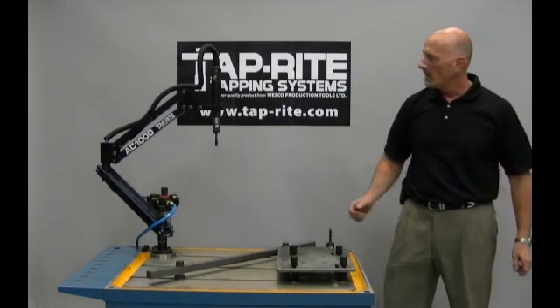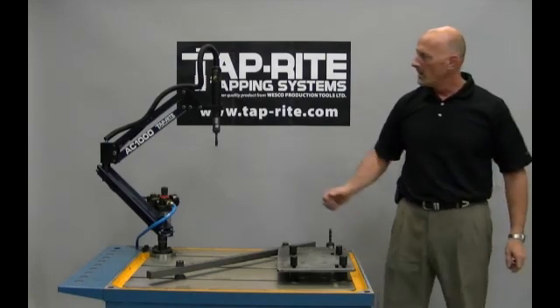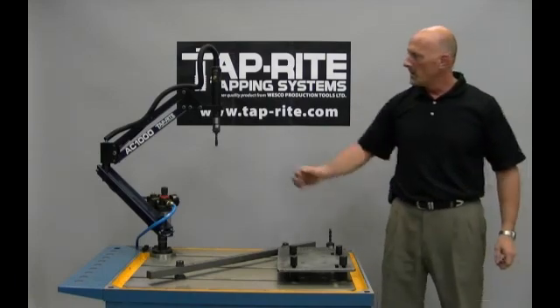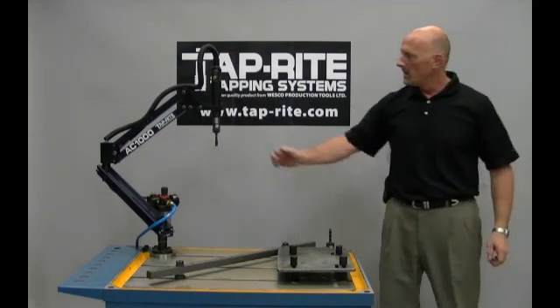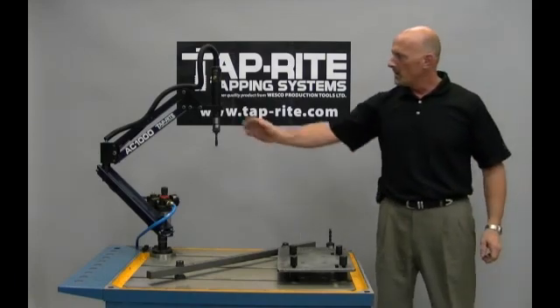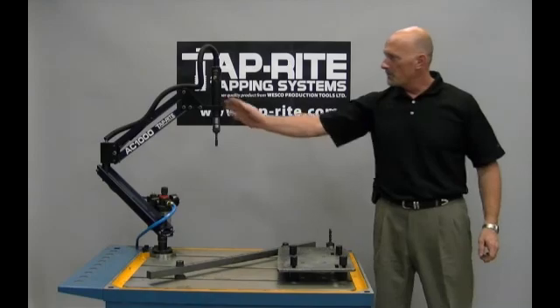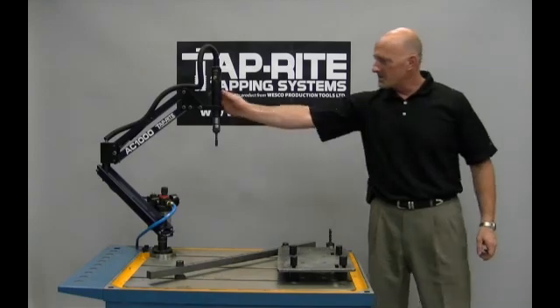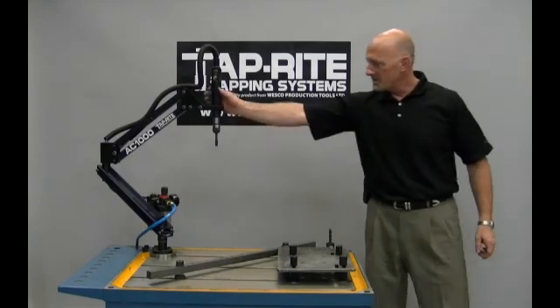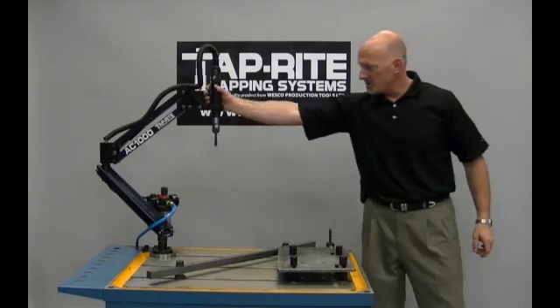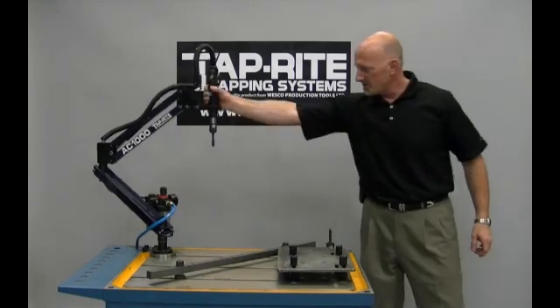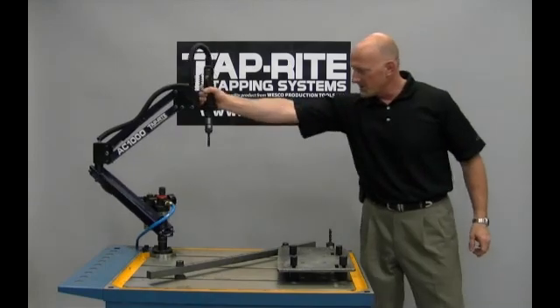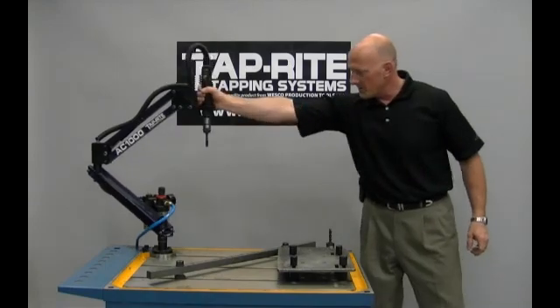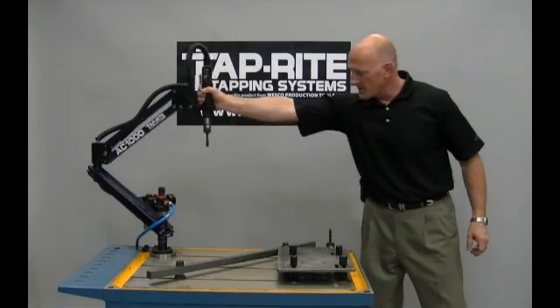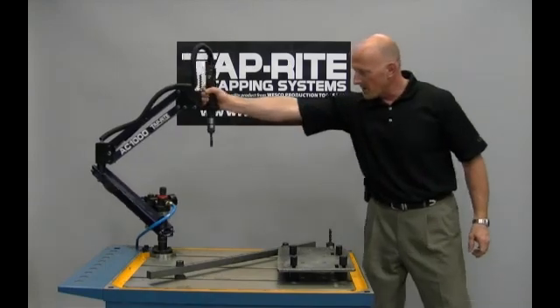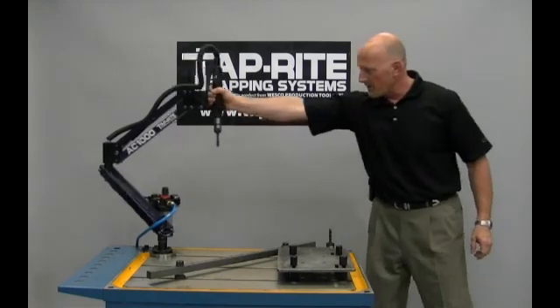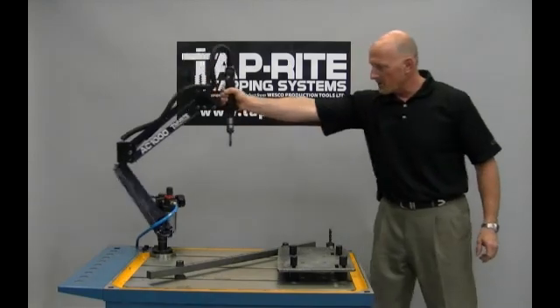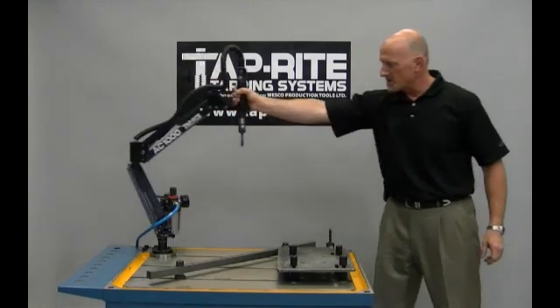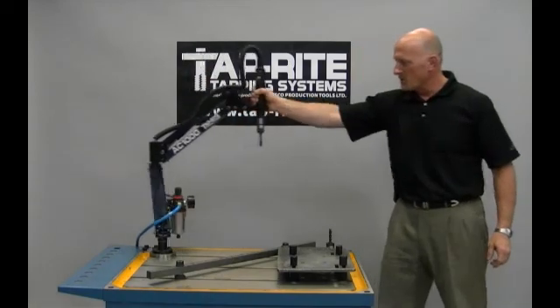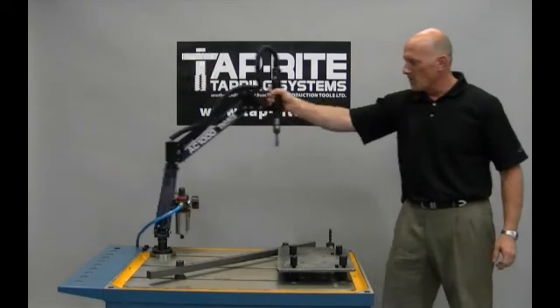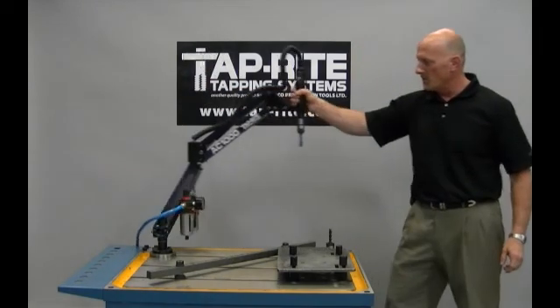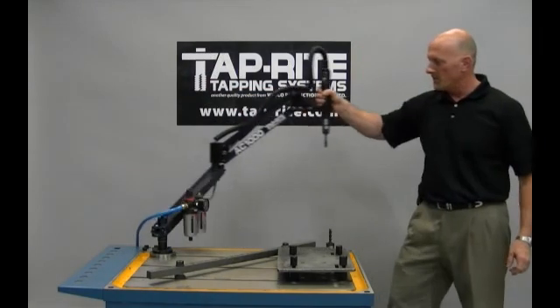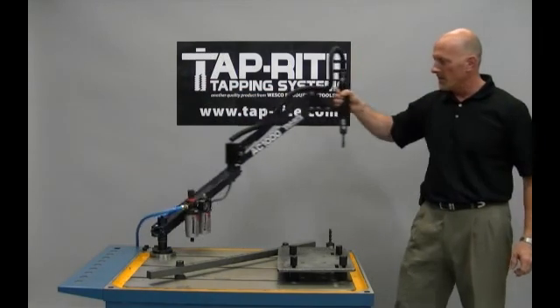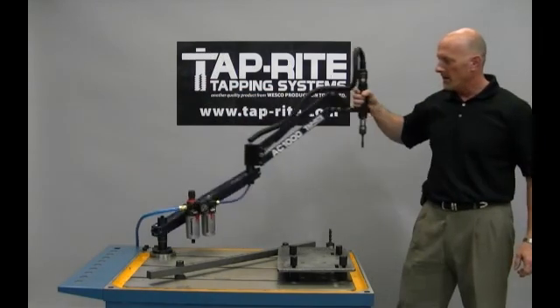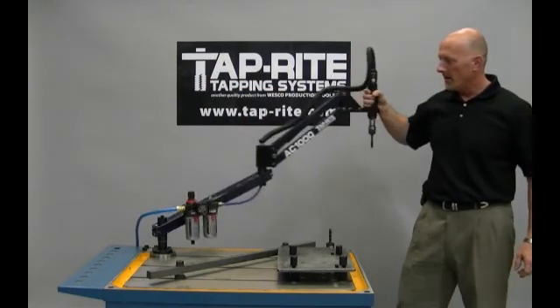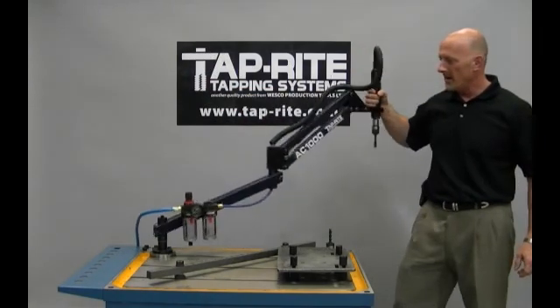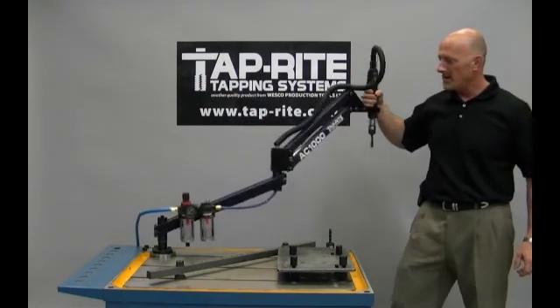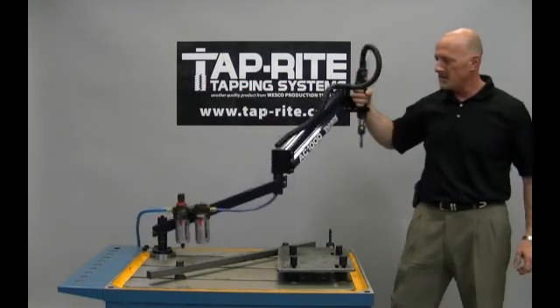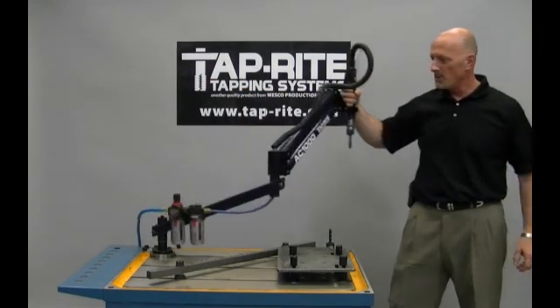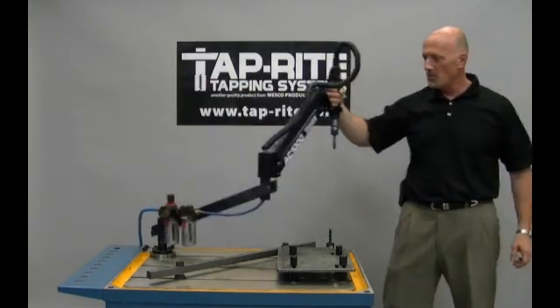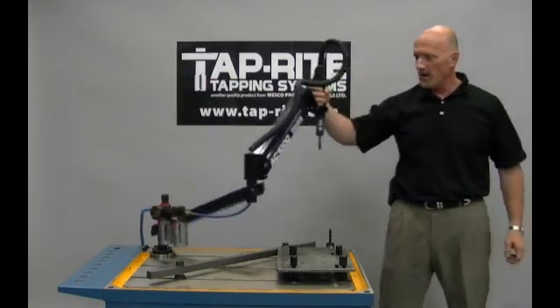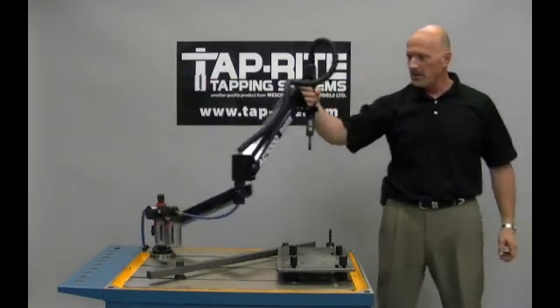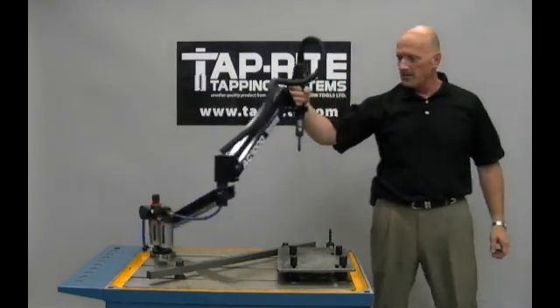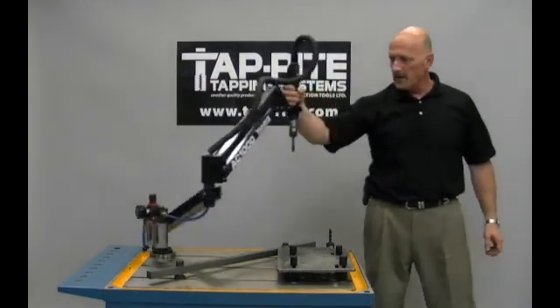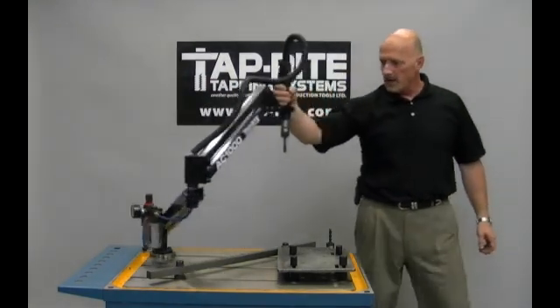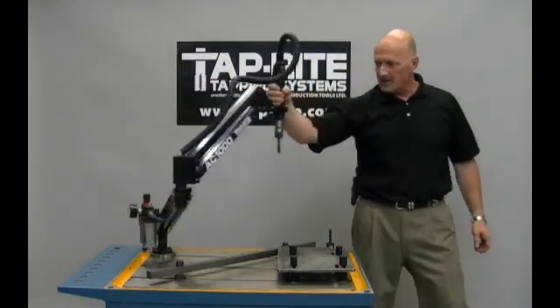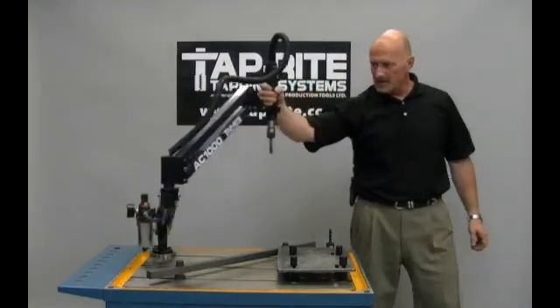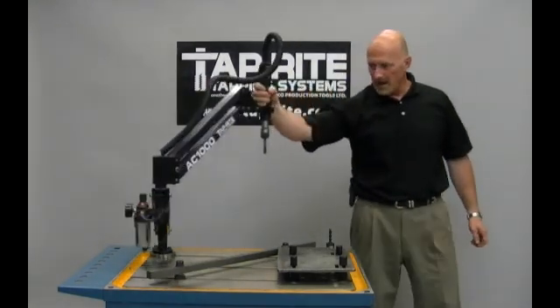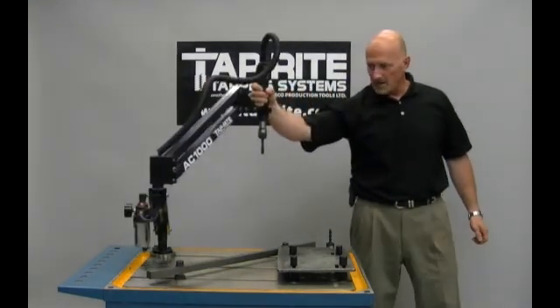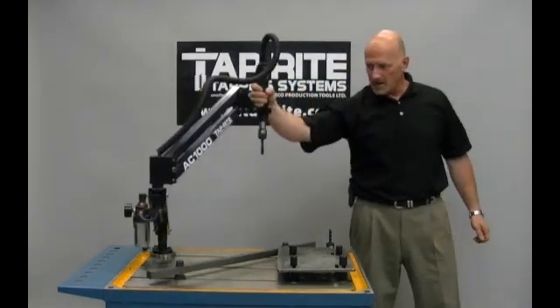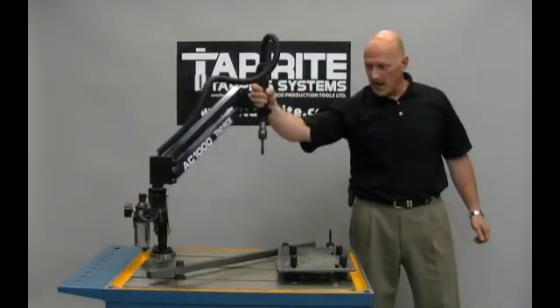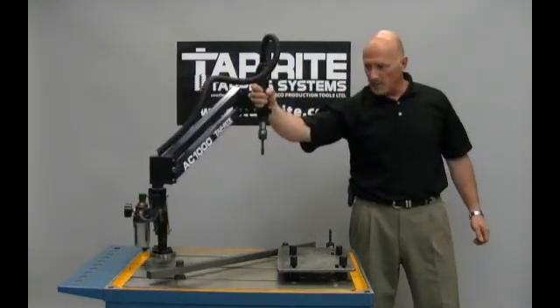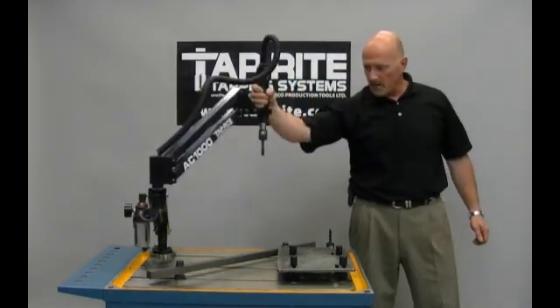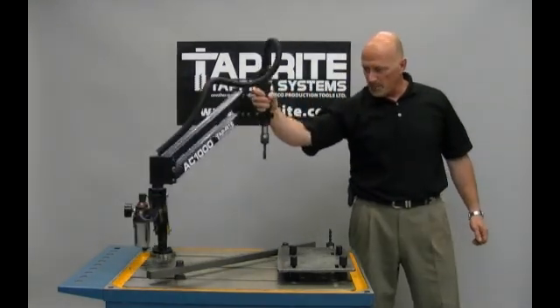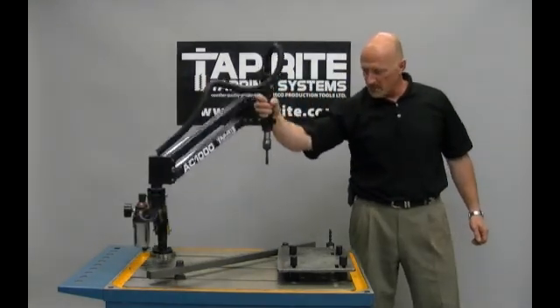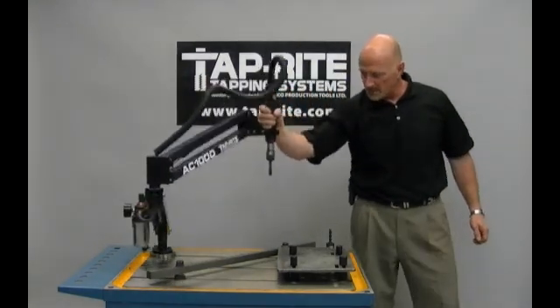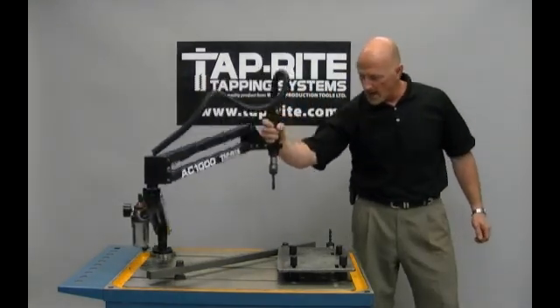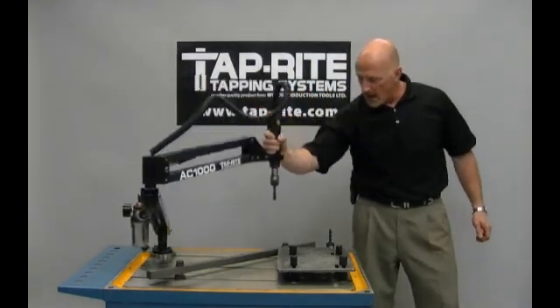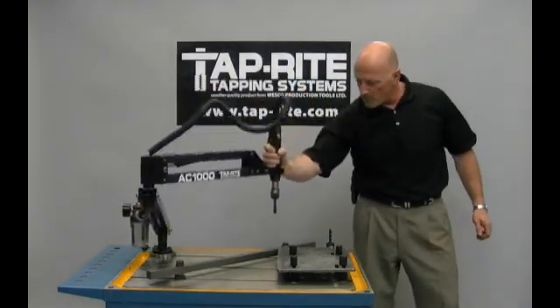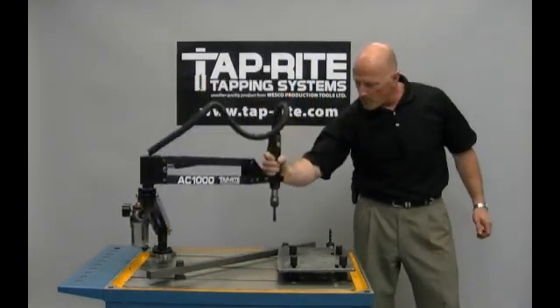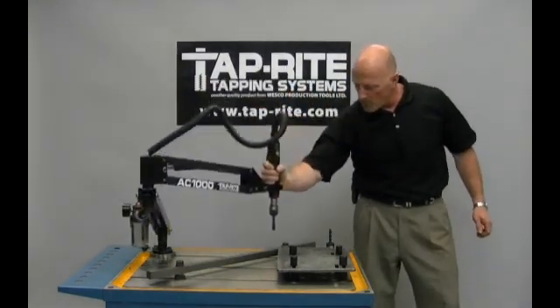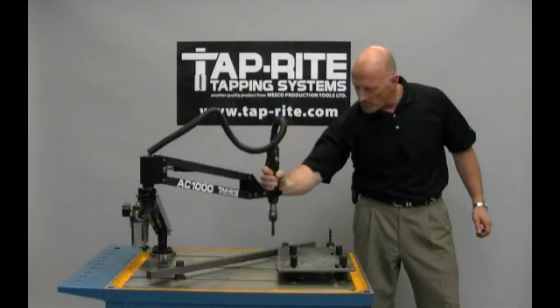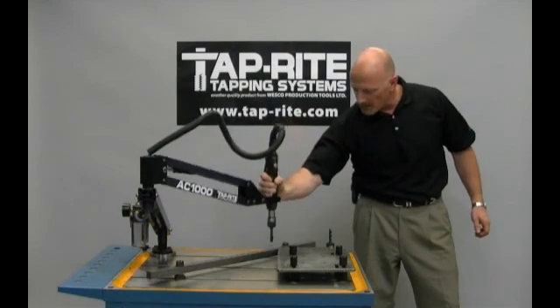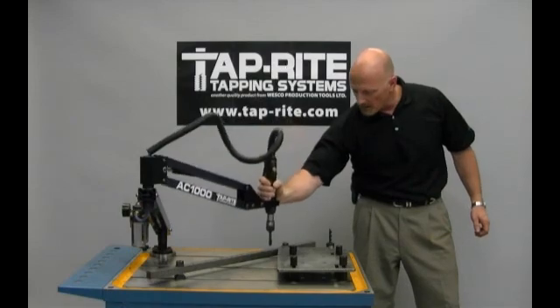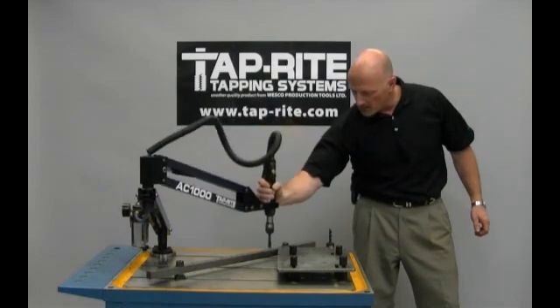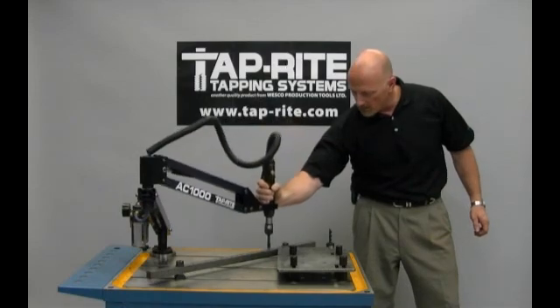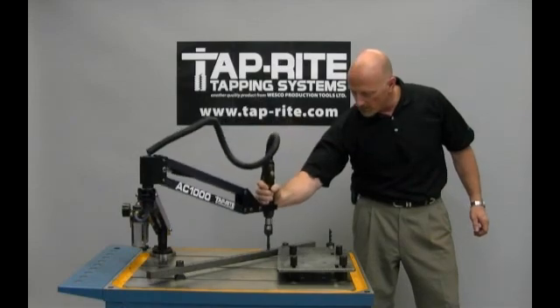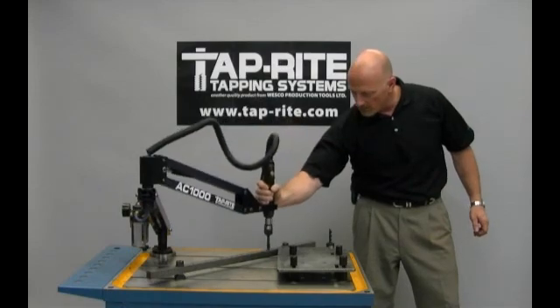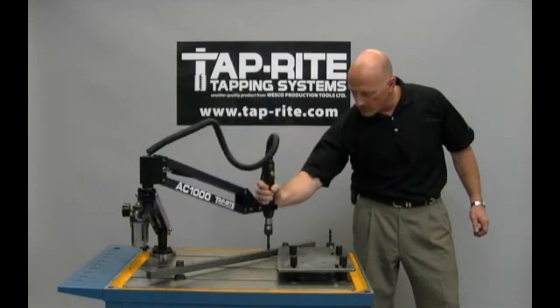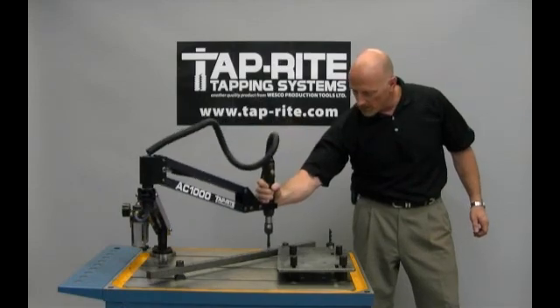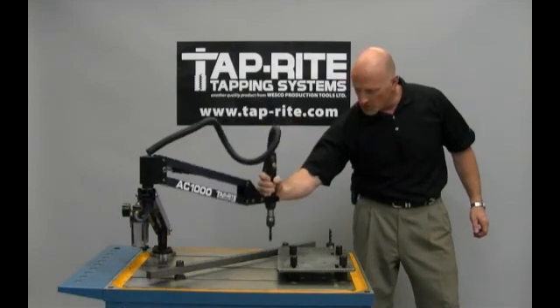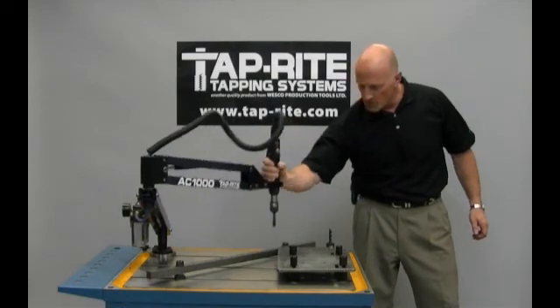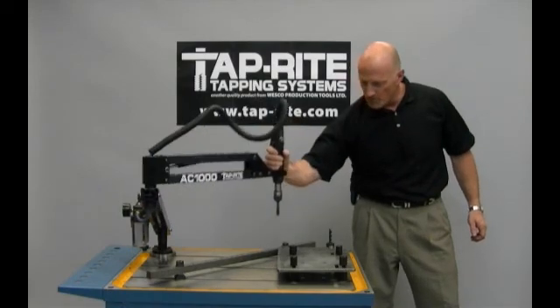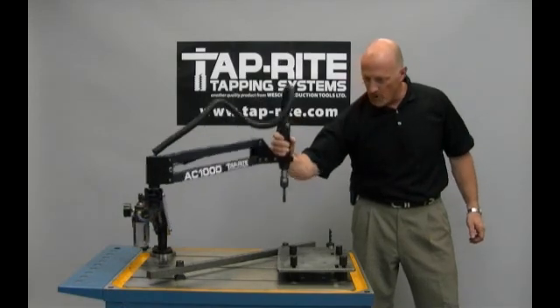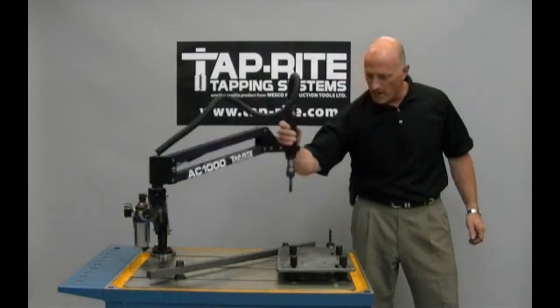The Precision Series offers smooth and easy movement, at the same time keeping the tap perpendicular to the part.